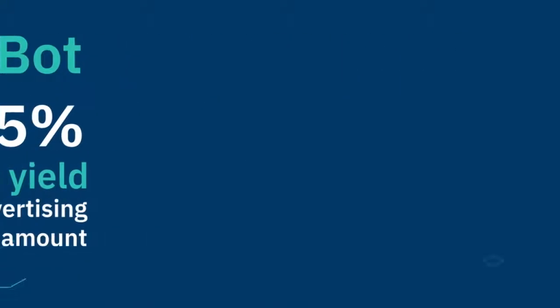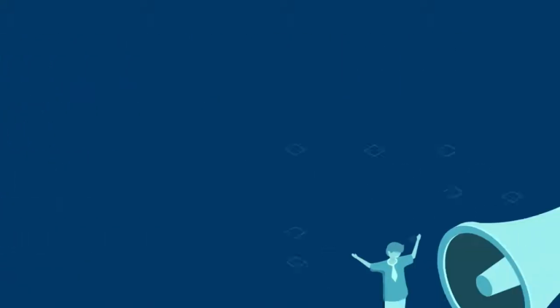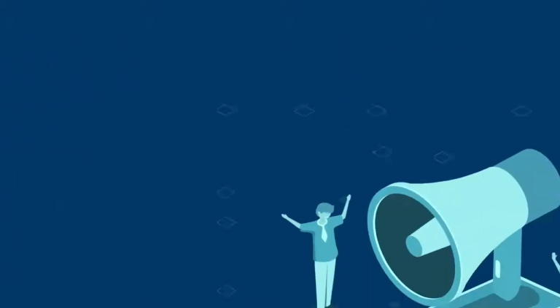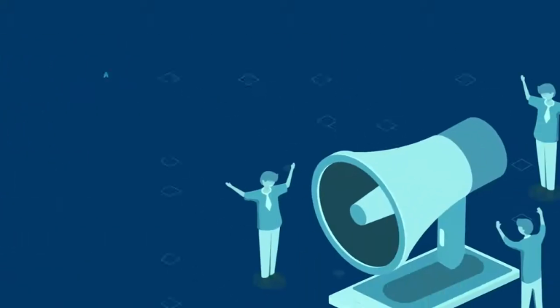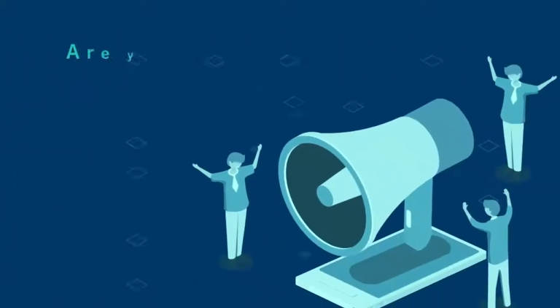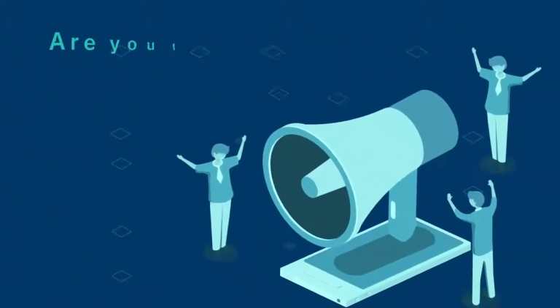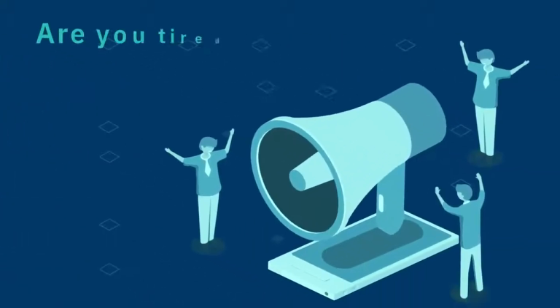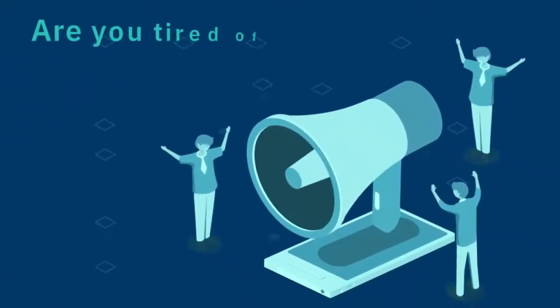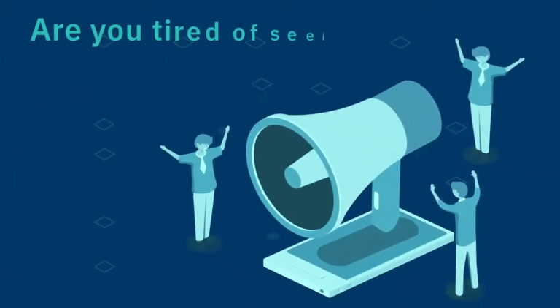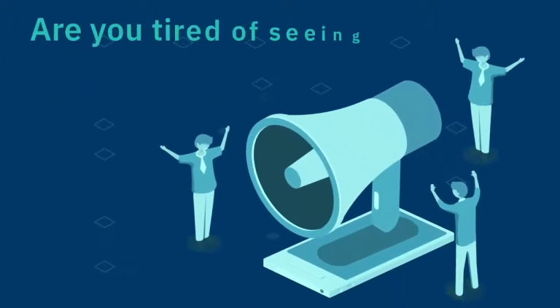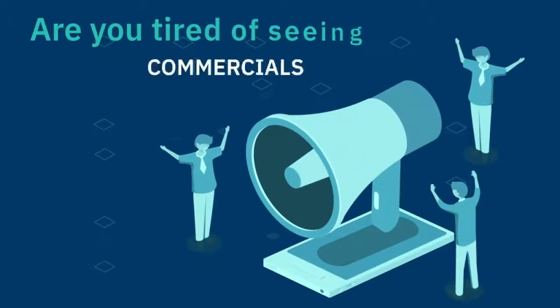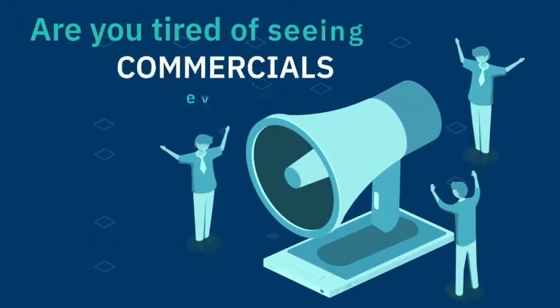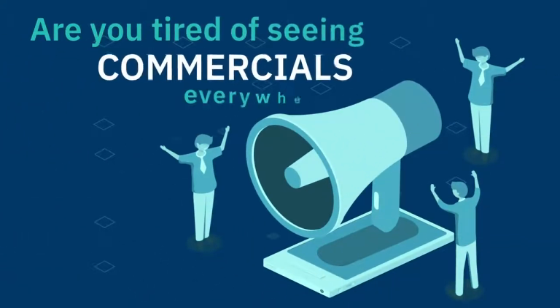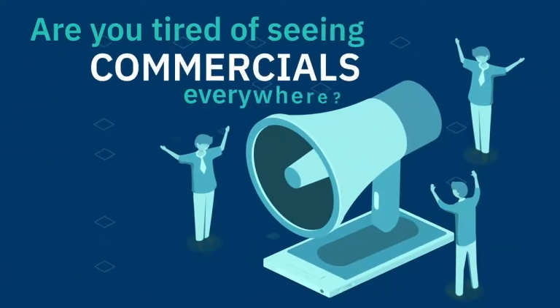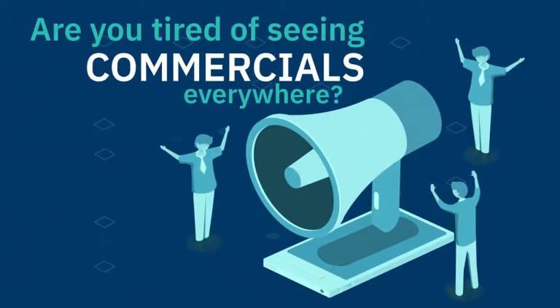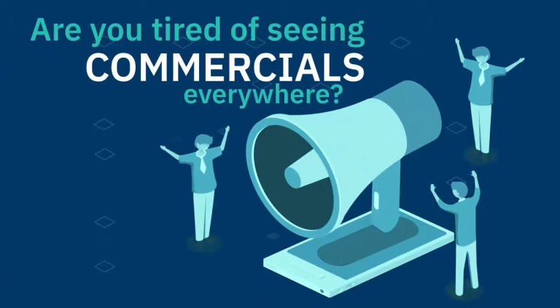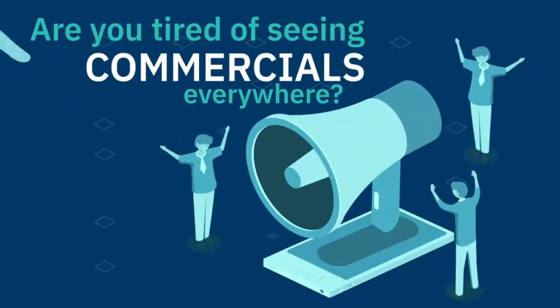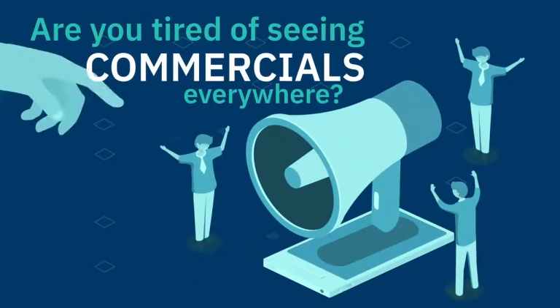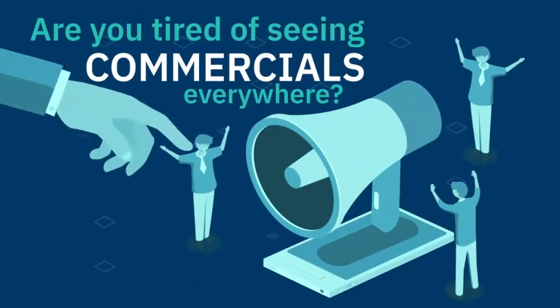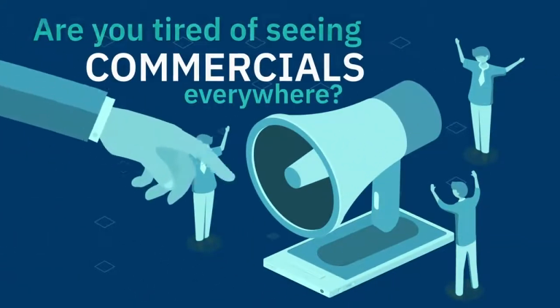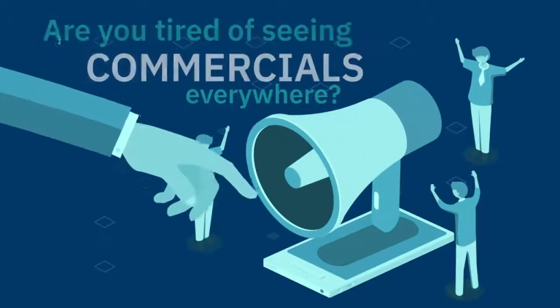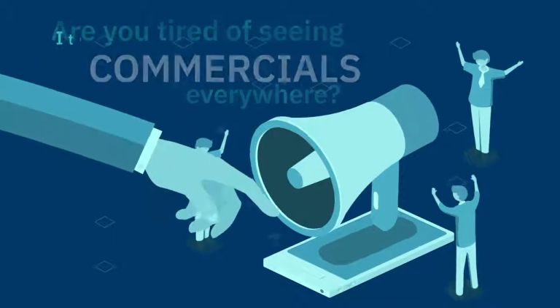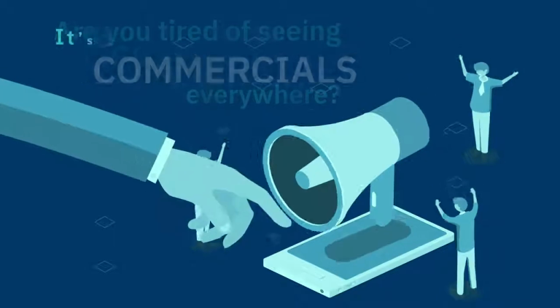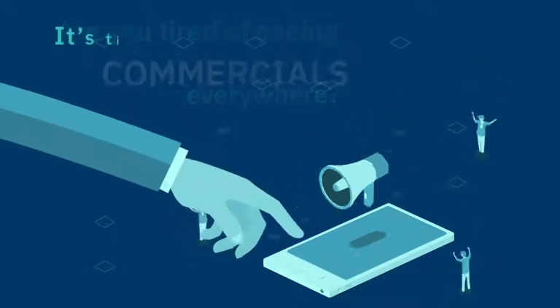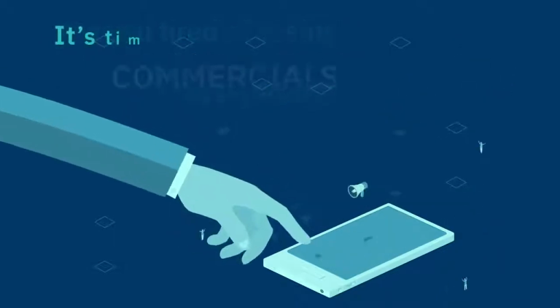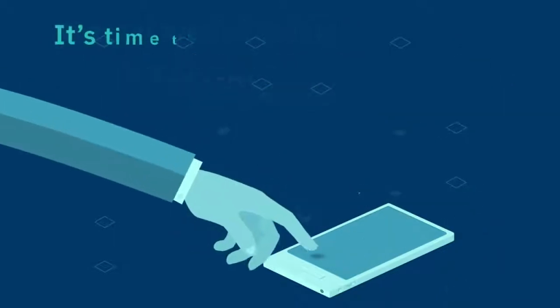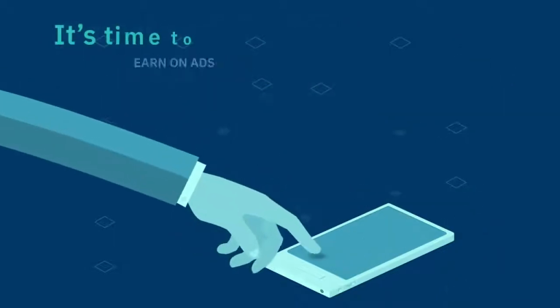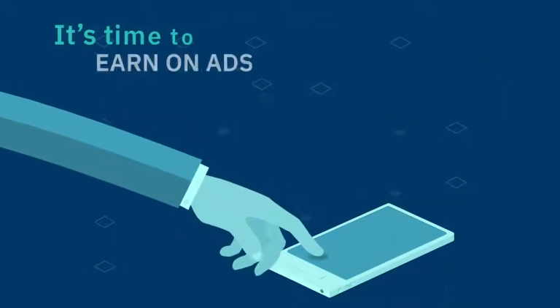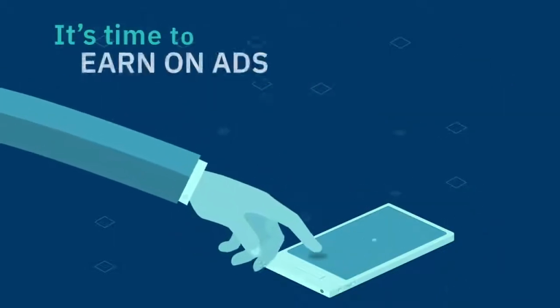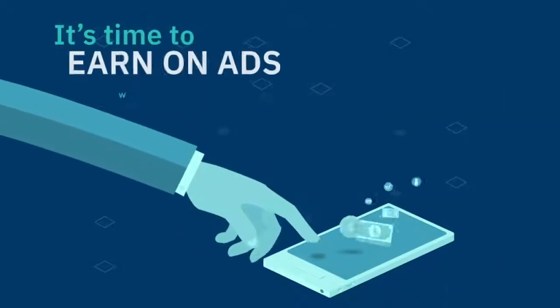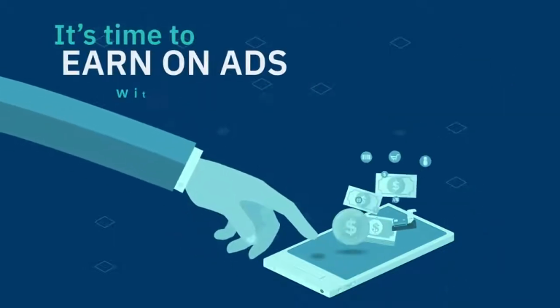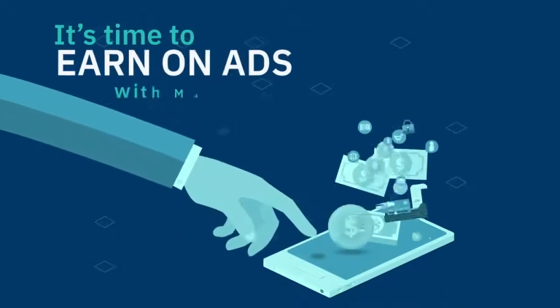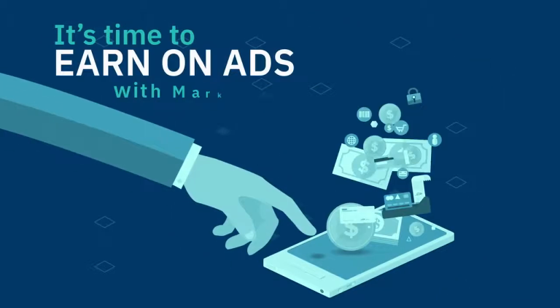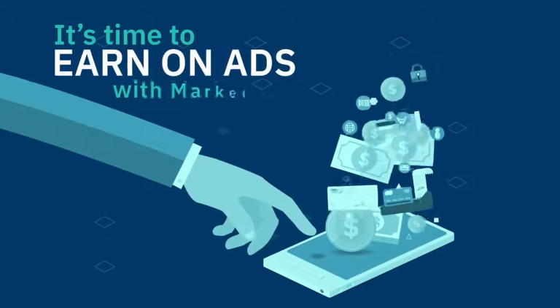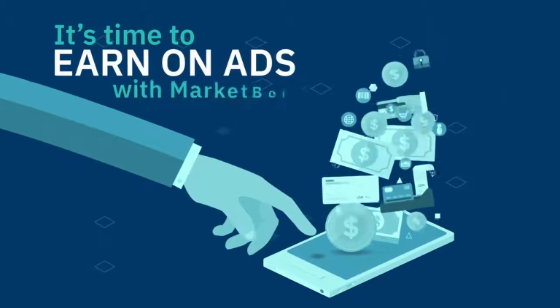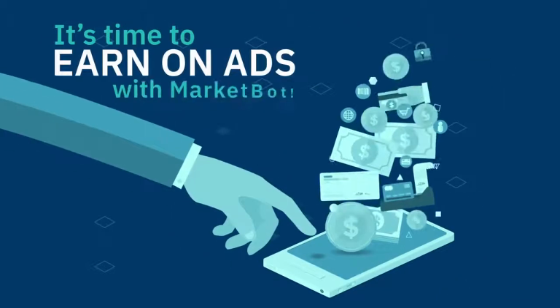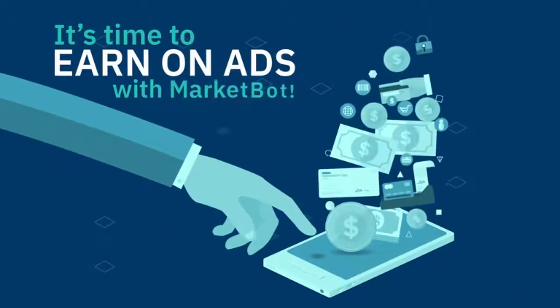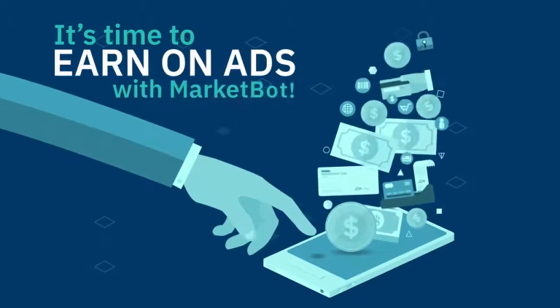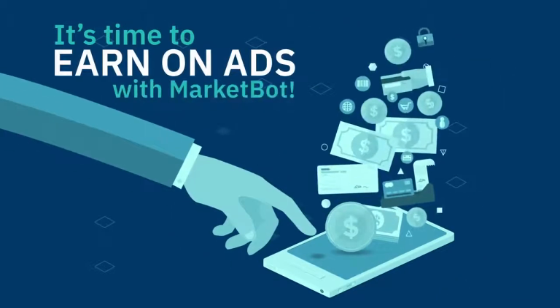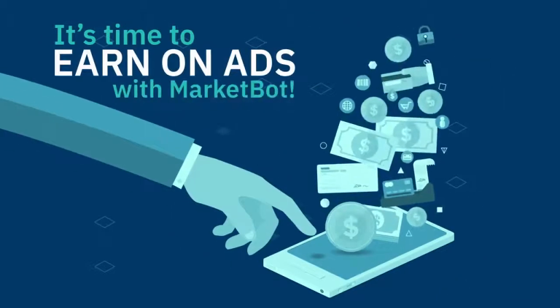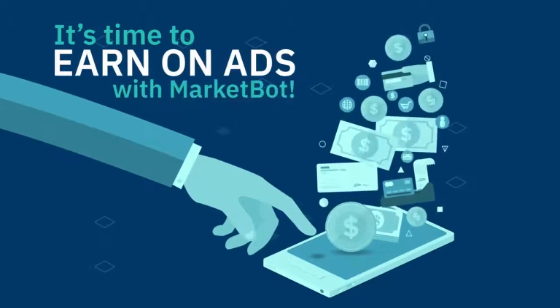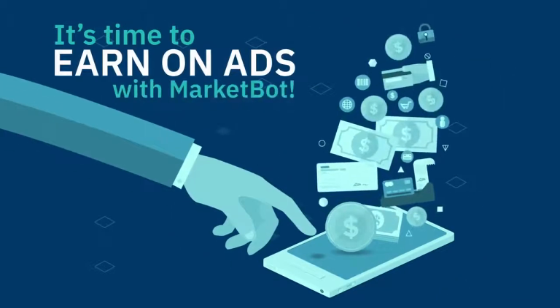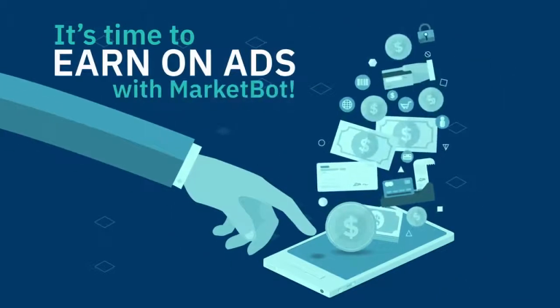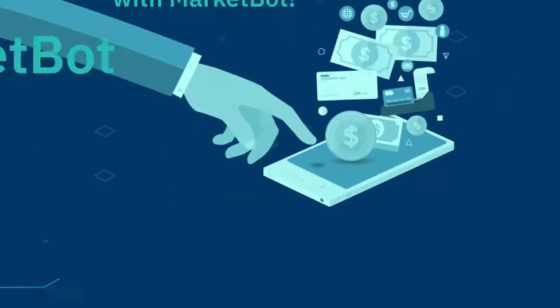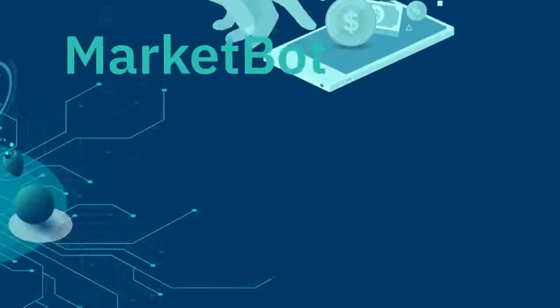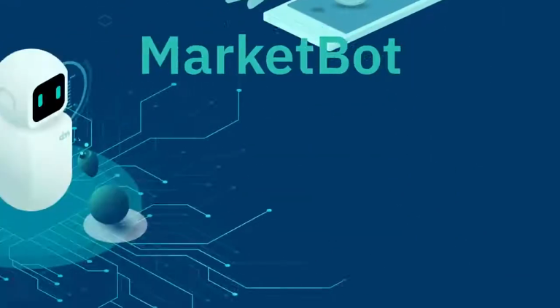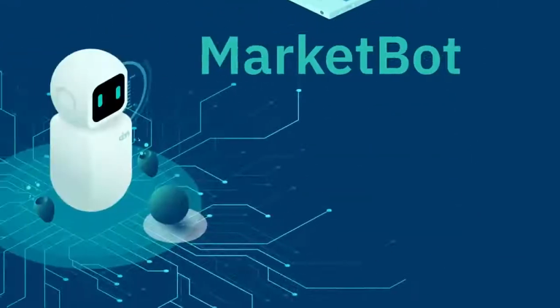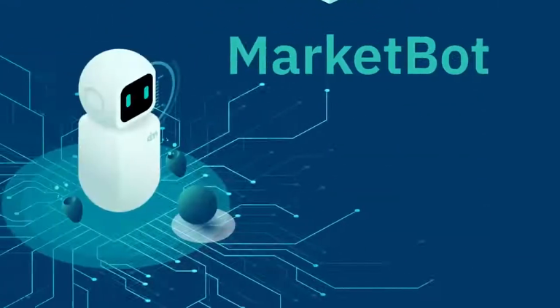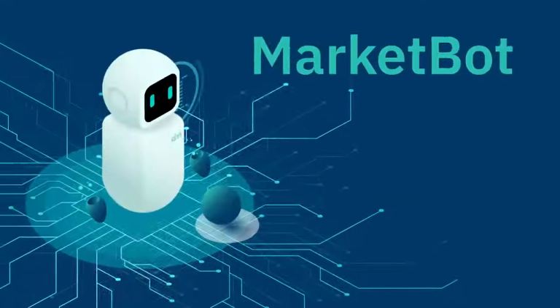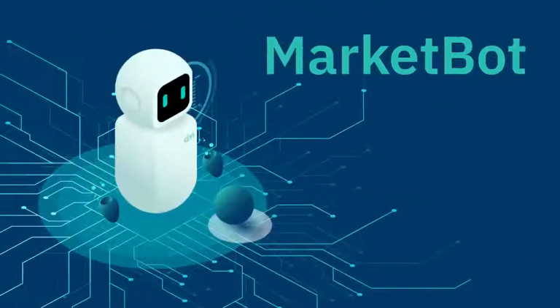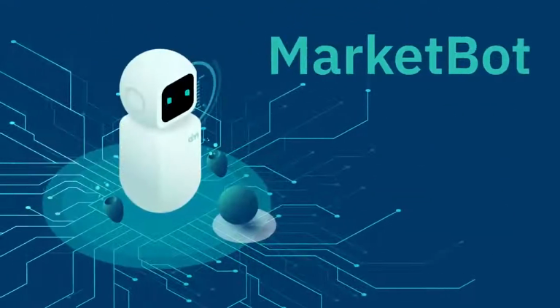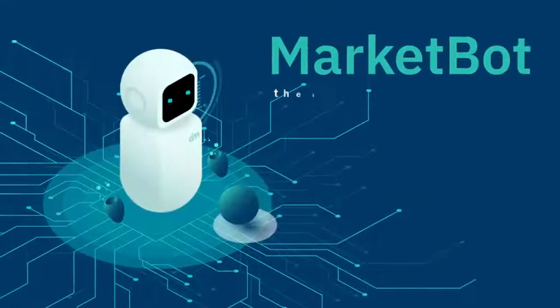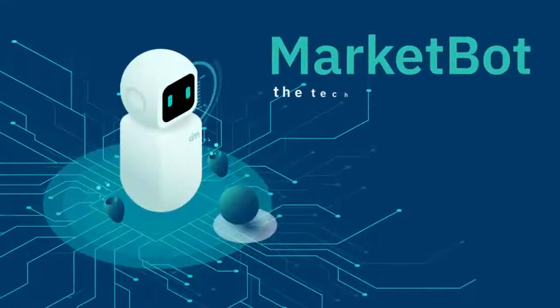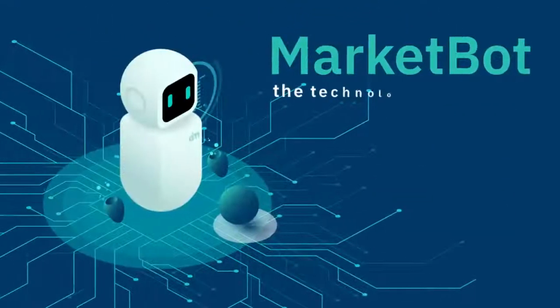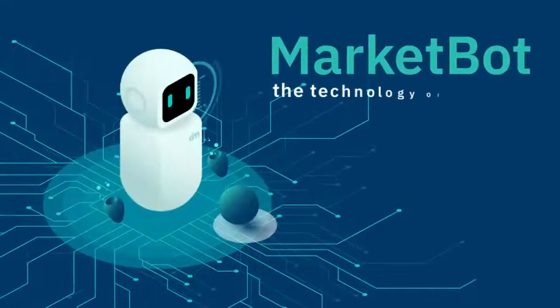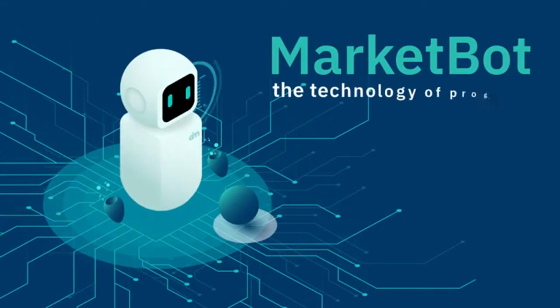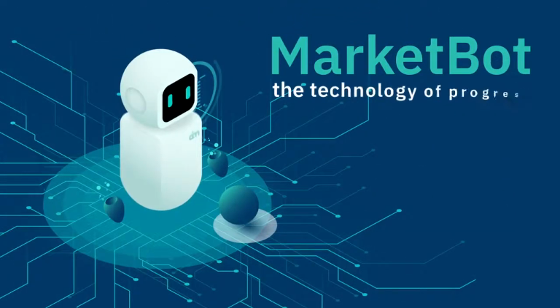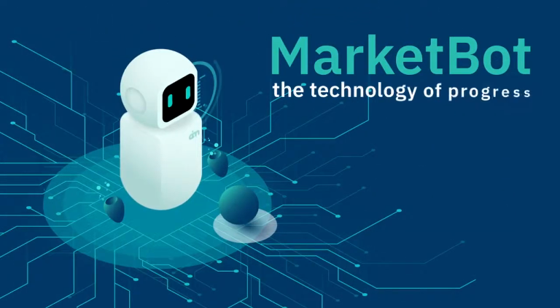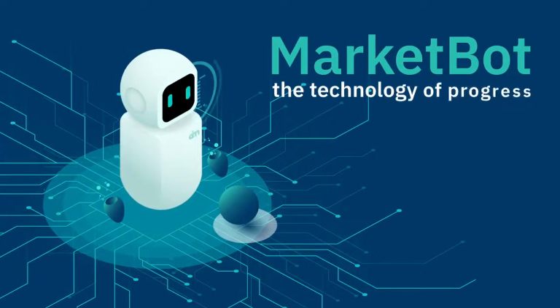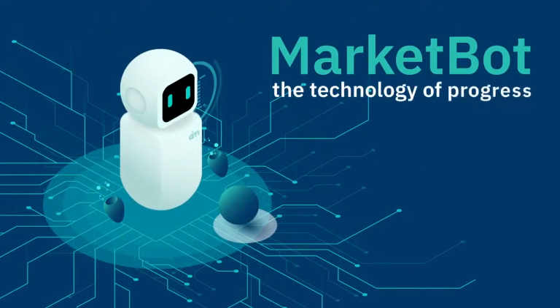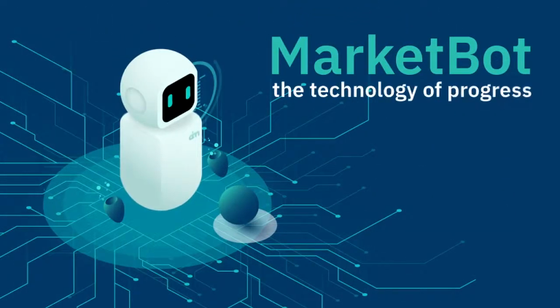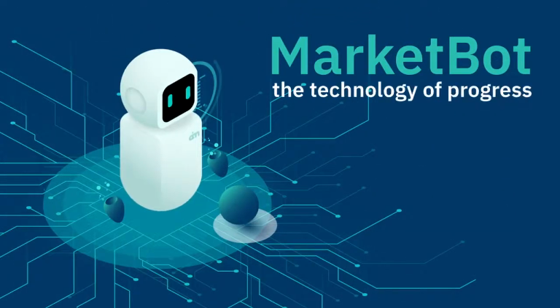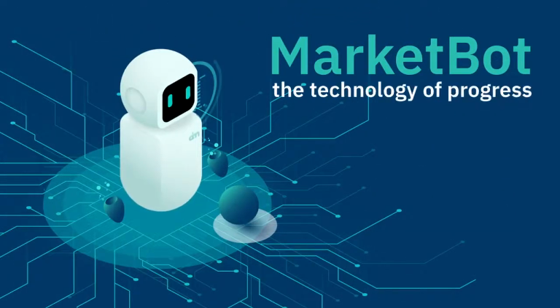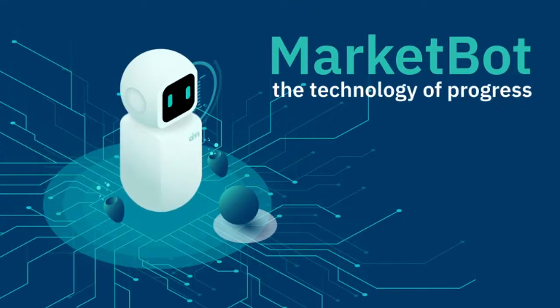Are you tired of seeing commercials everywhere? It's time to earn on ads with MarketBot. MarketBot, the technology of progress.